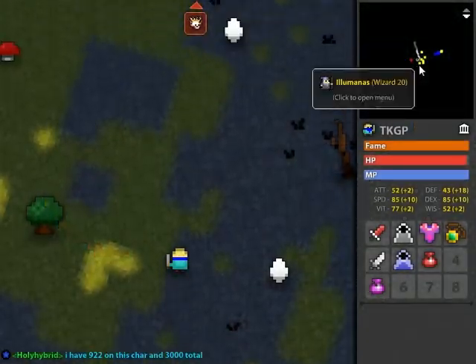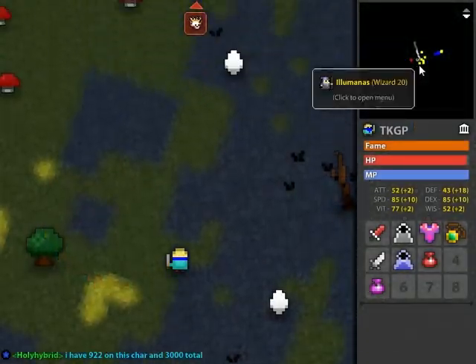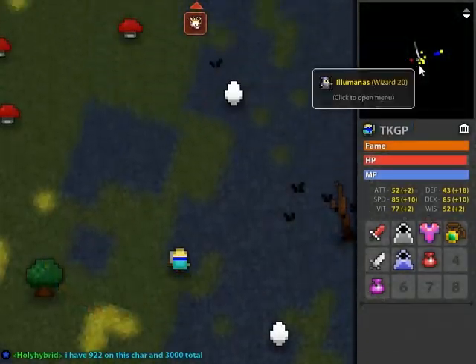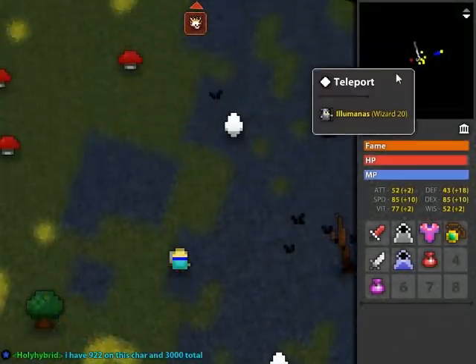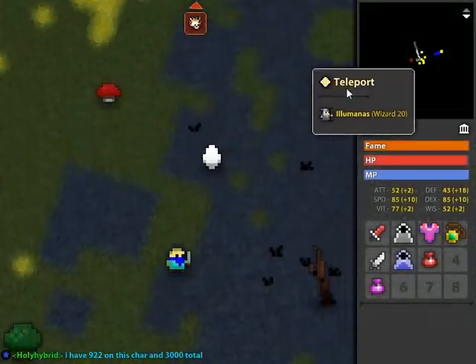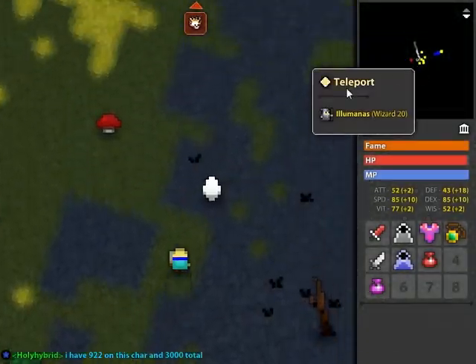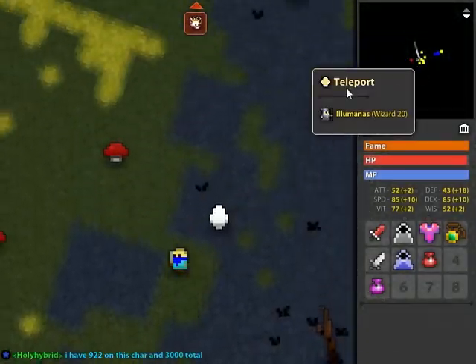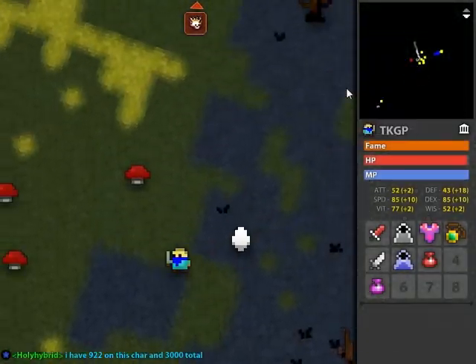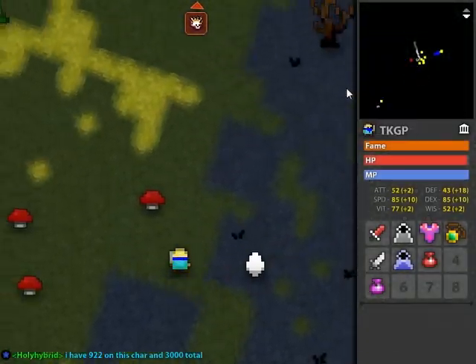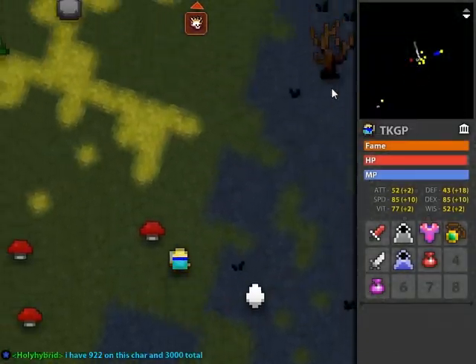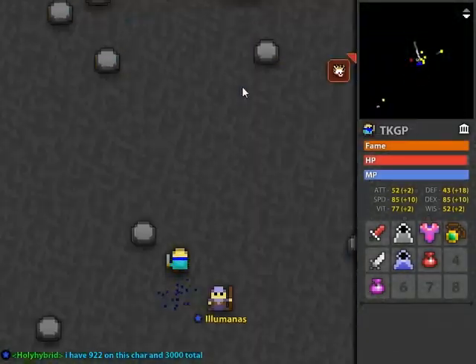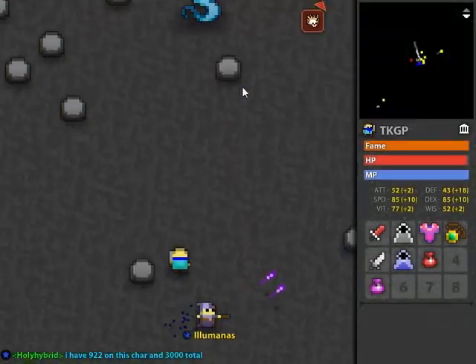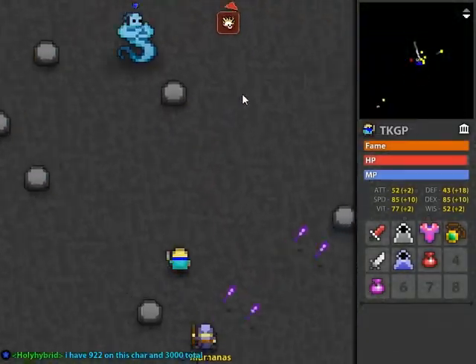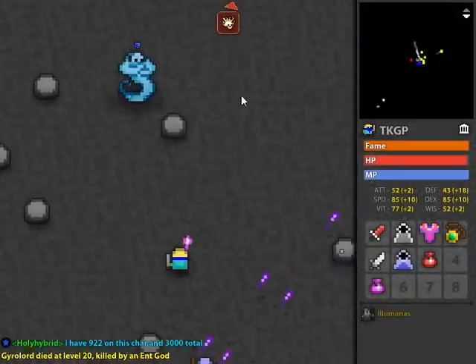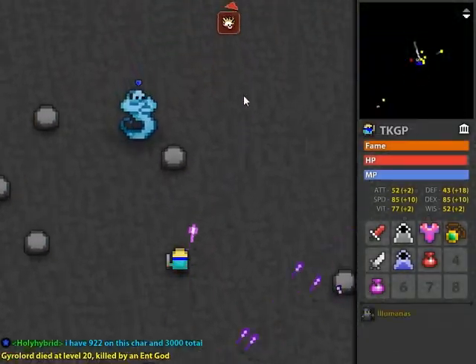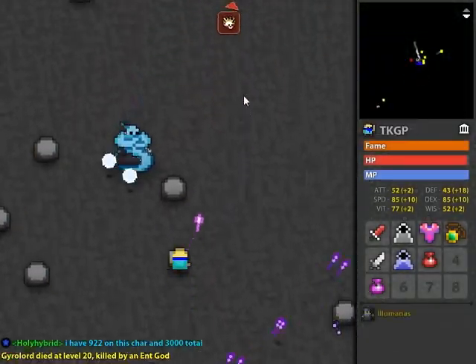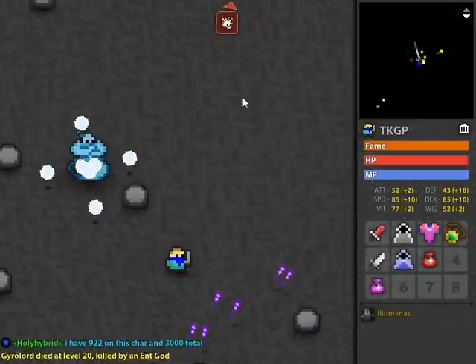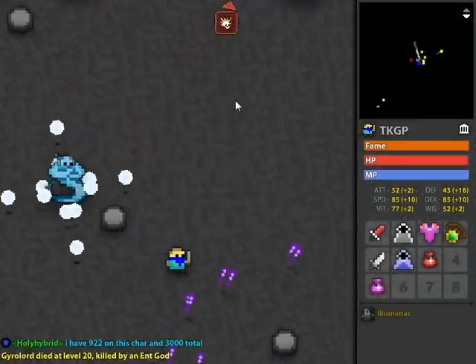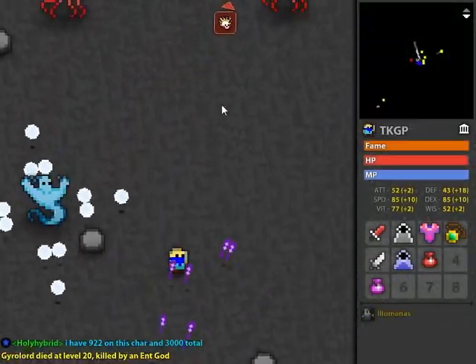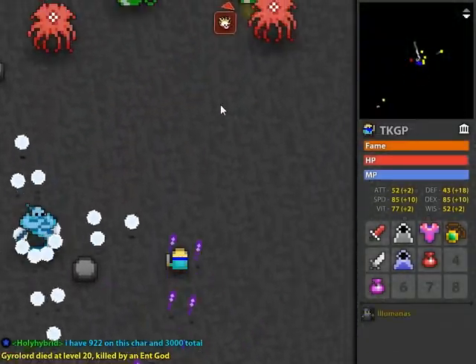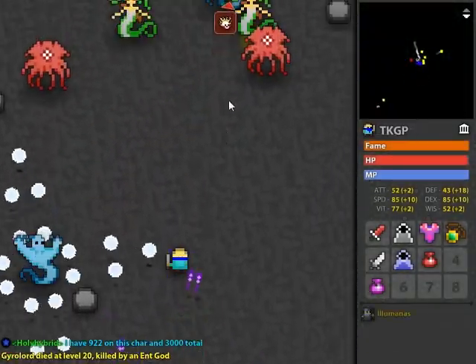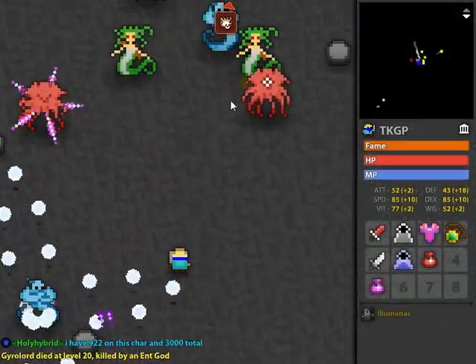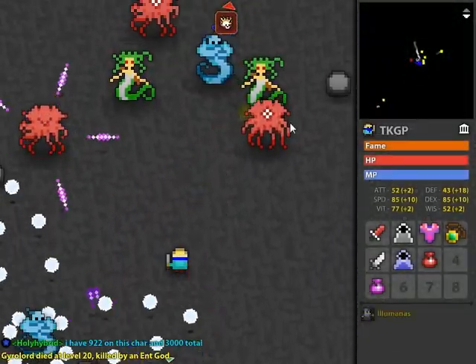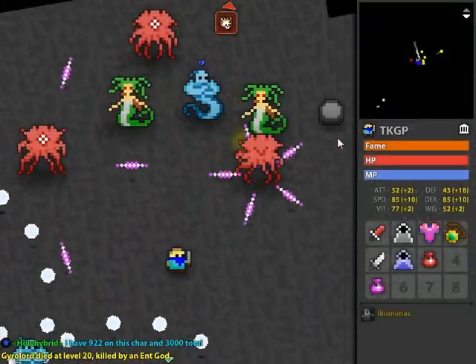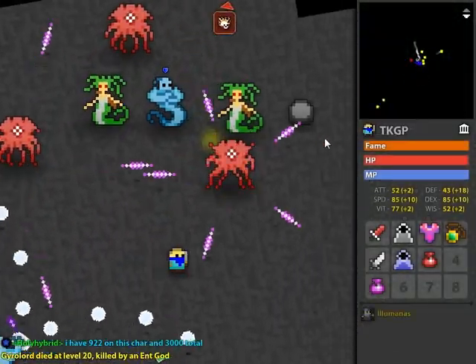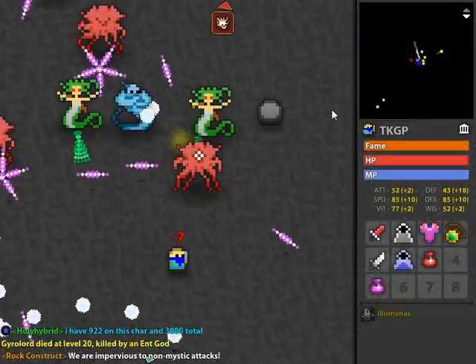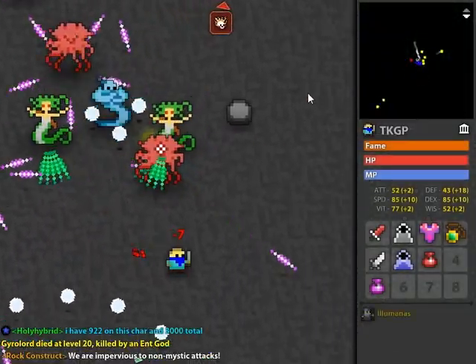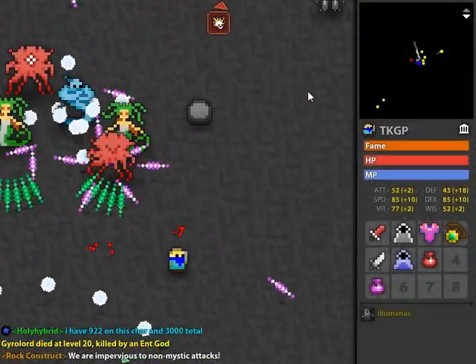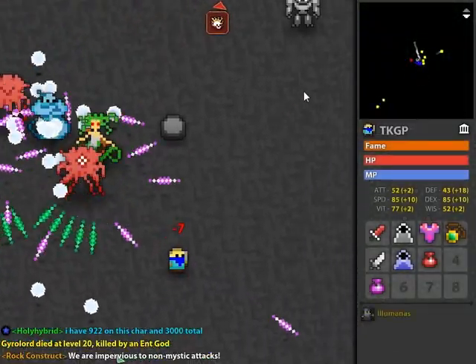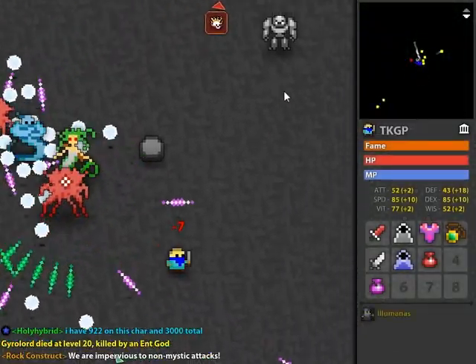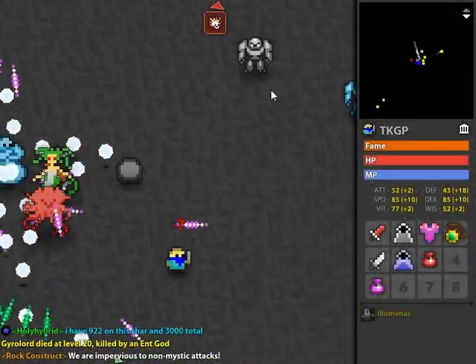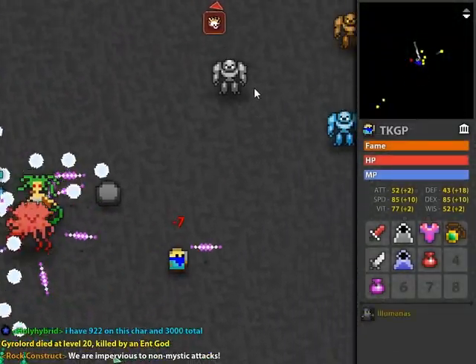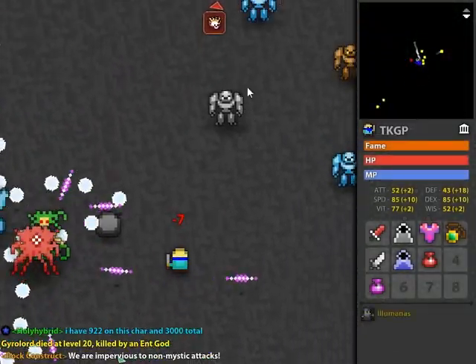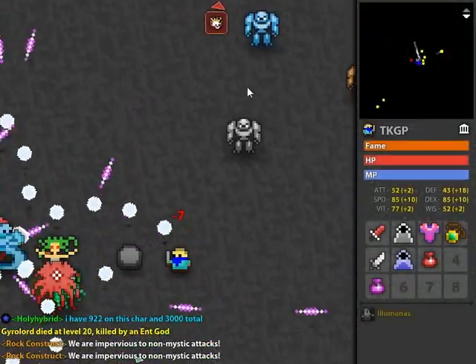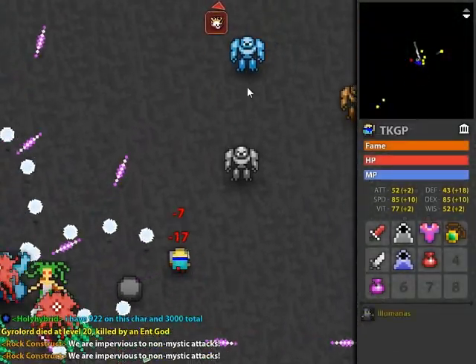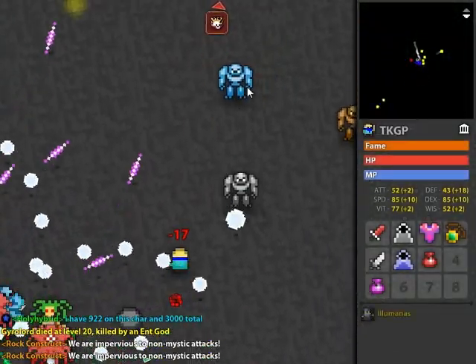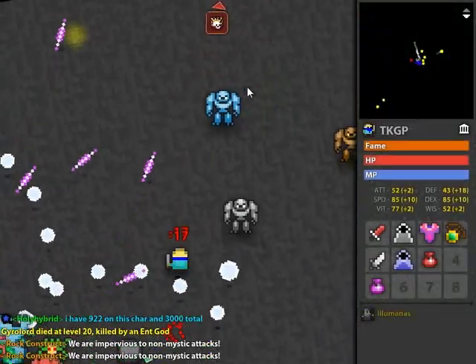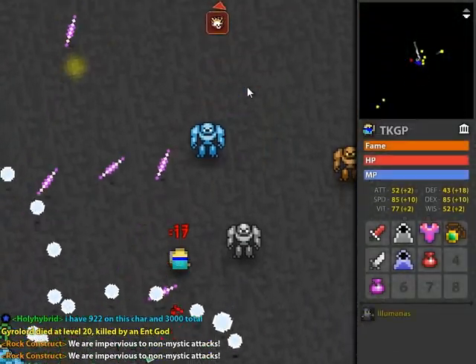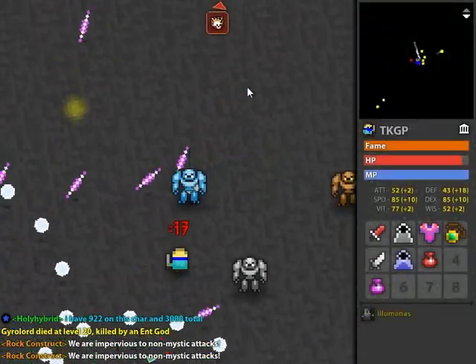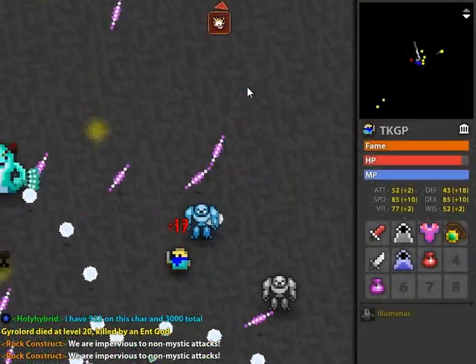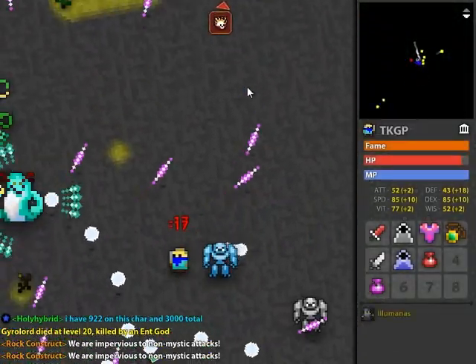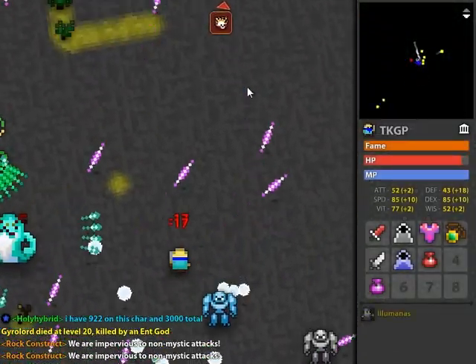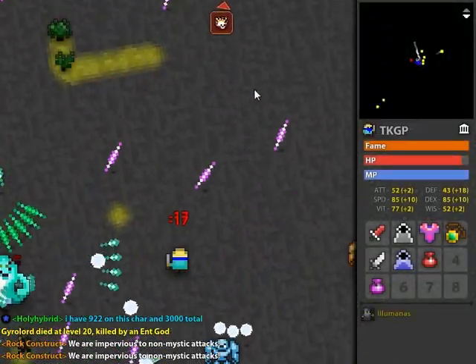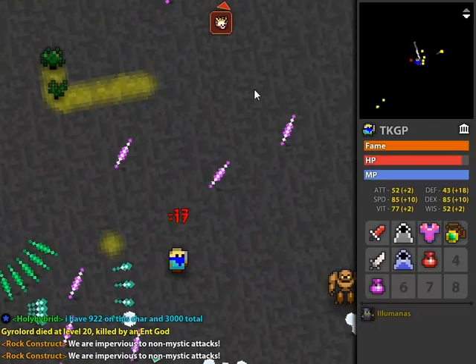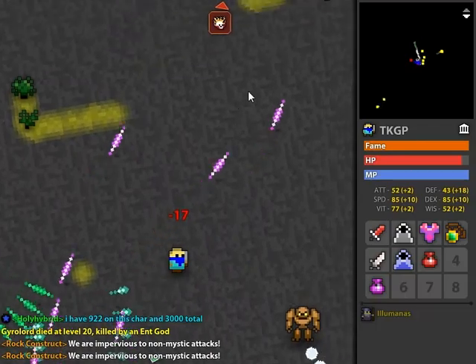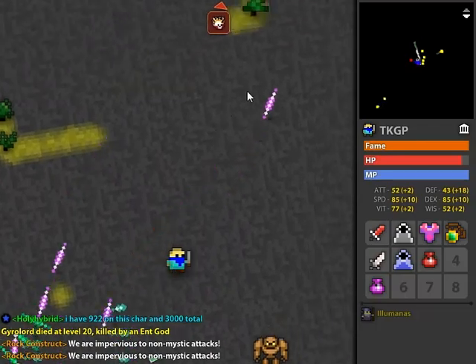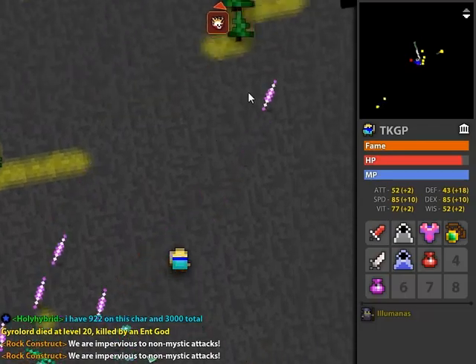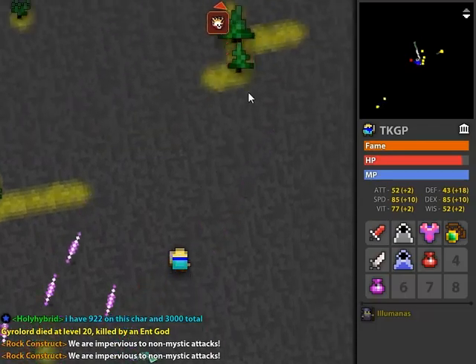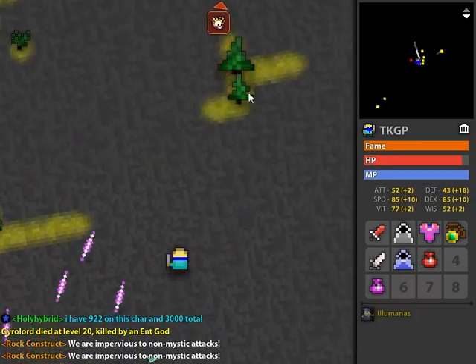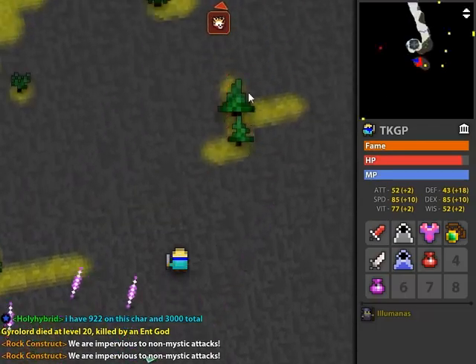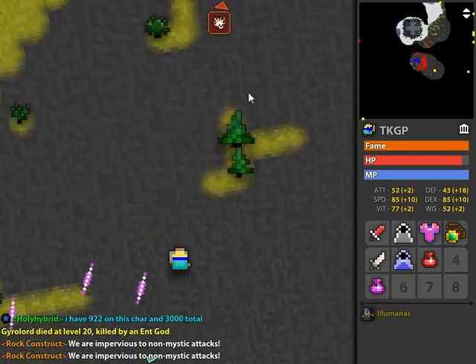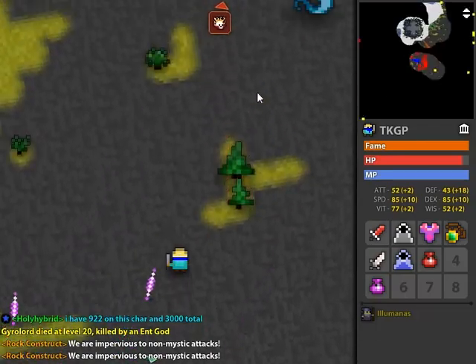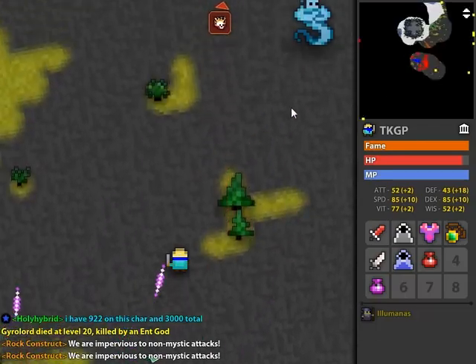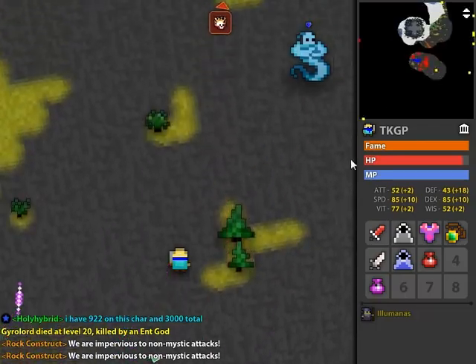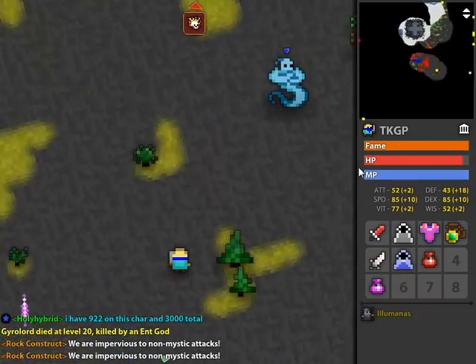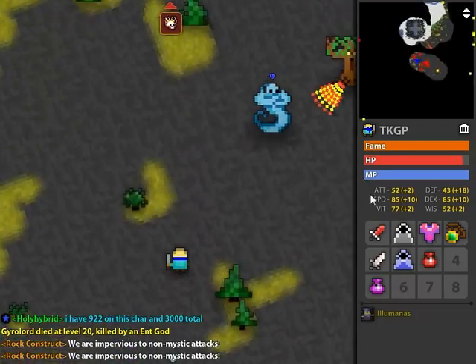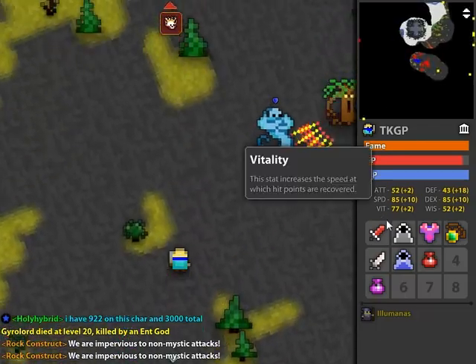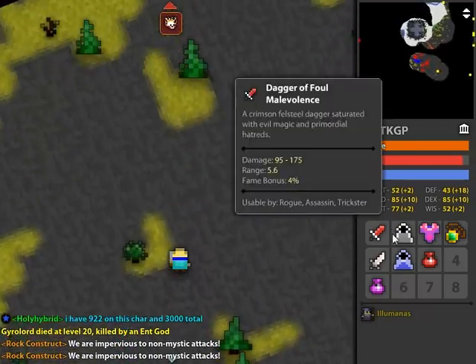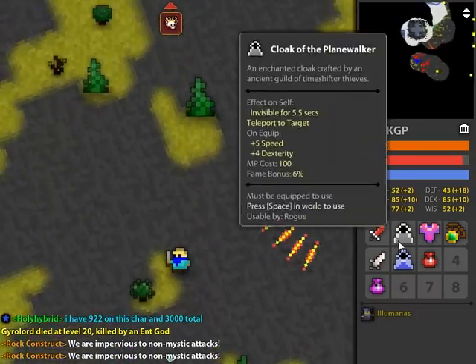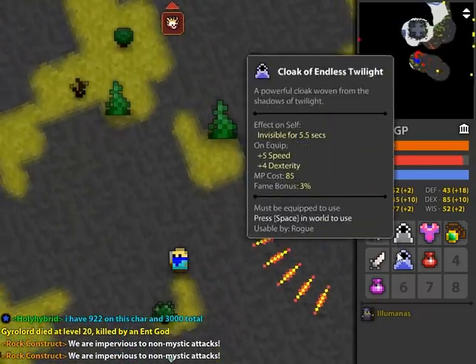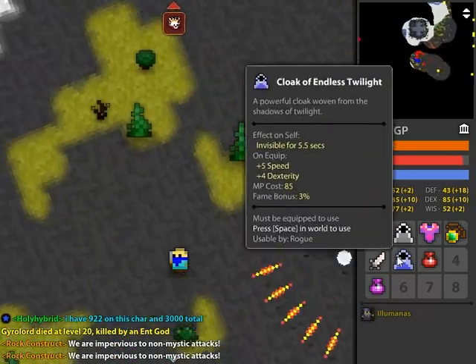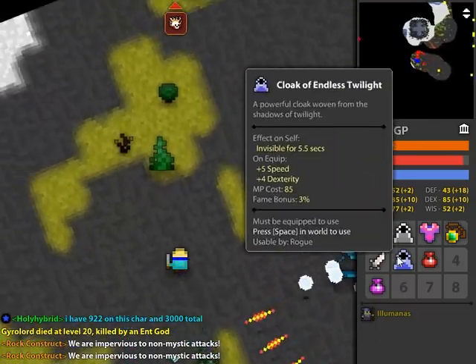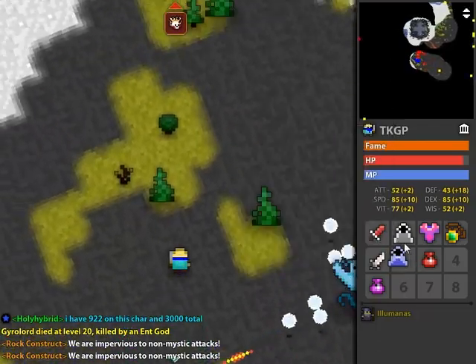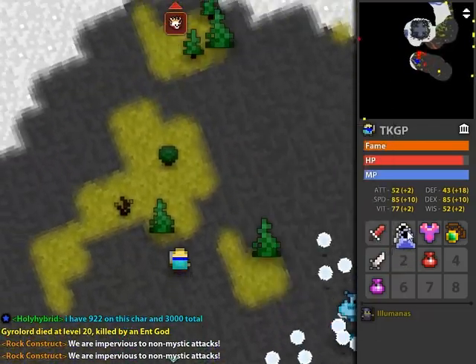For skull shrines, I highly recommend finding a bone dagger. It's extremely effective at clearing the red skulls, especially when the shrine has just spawned.